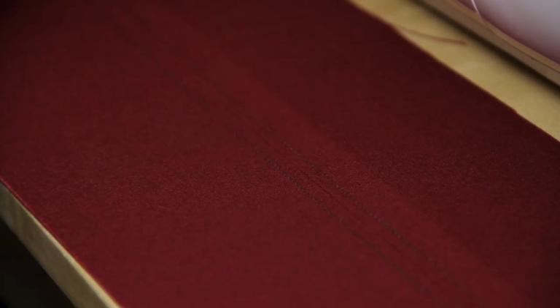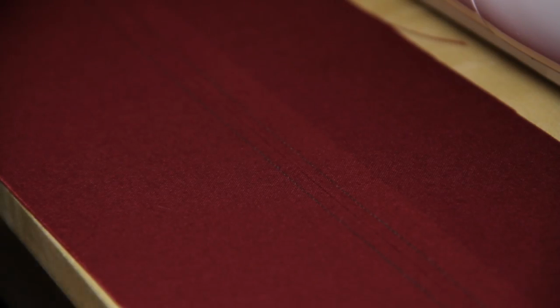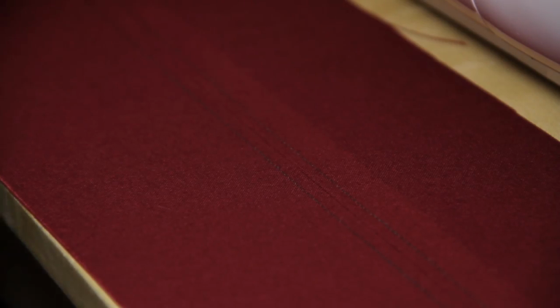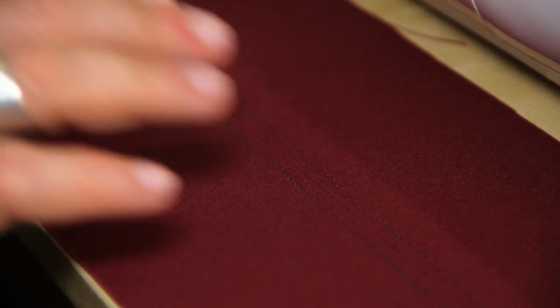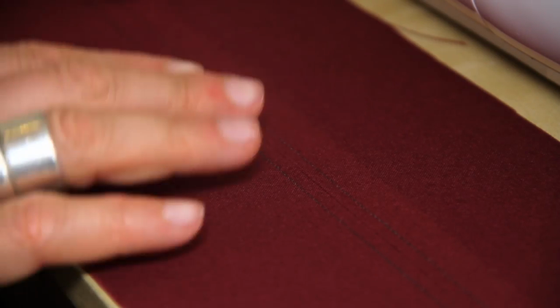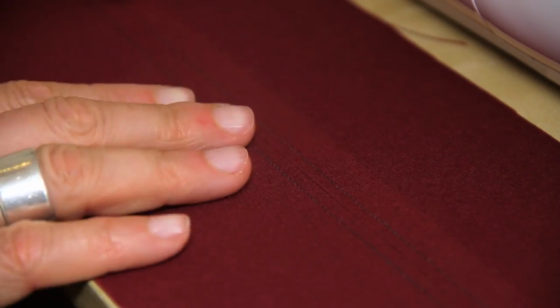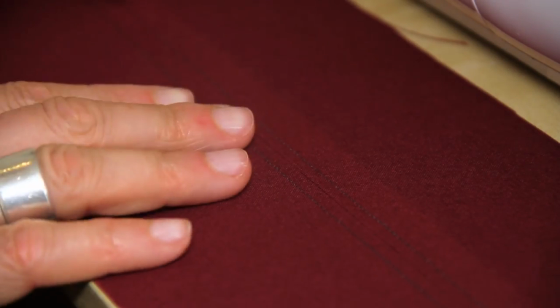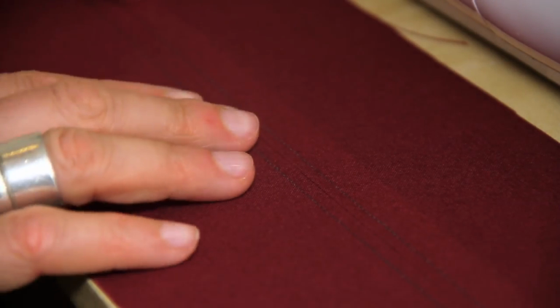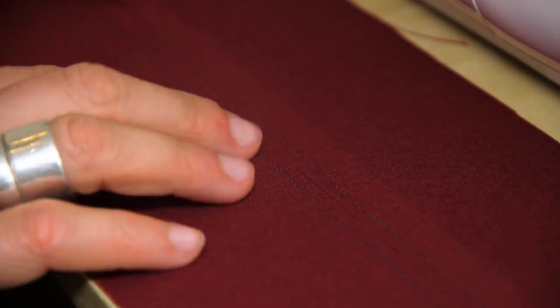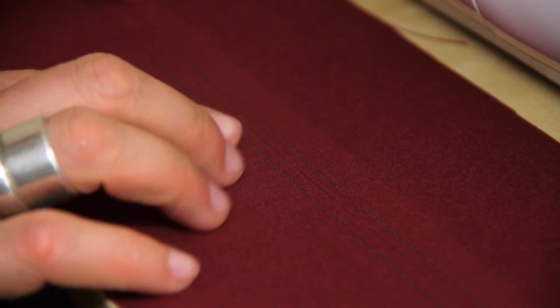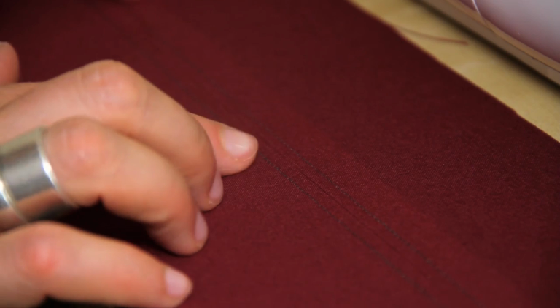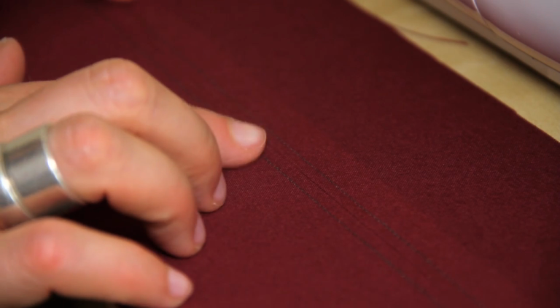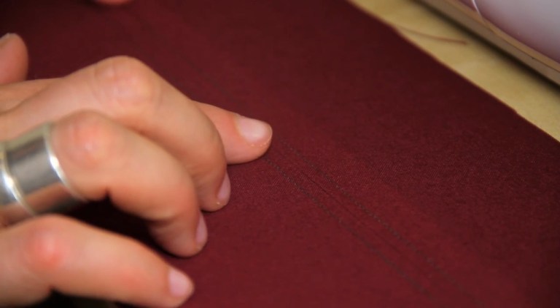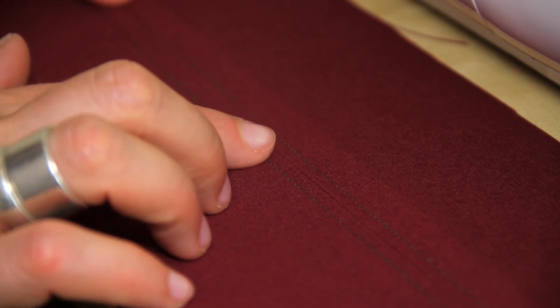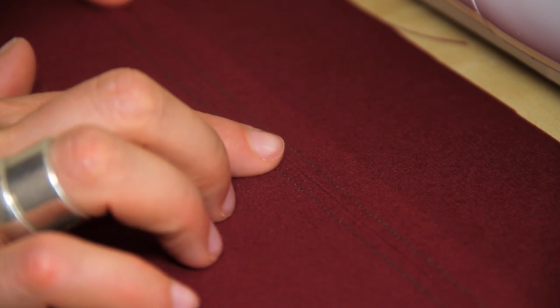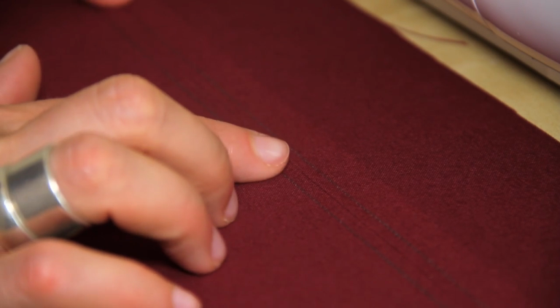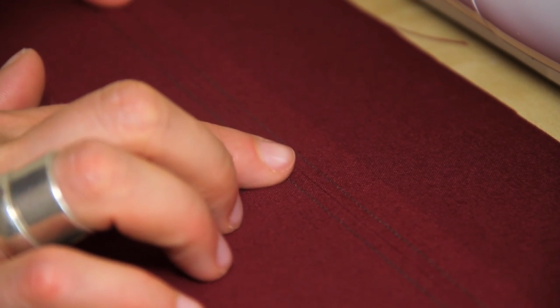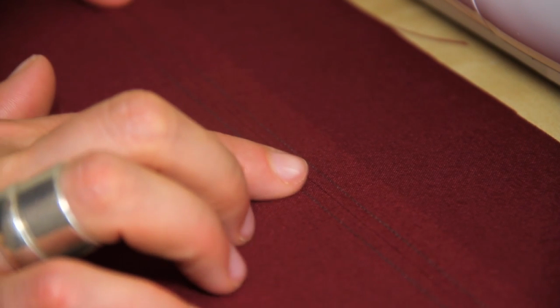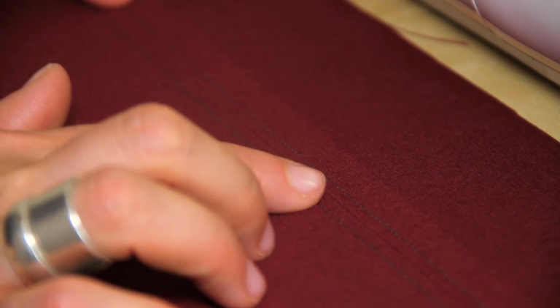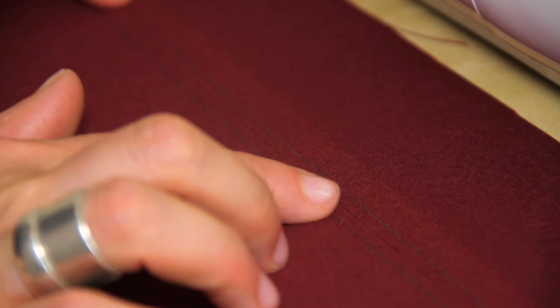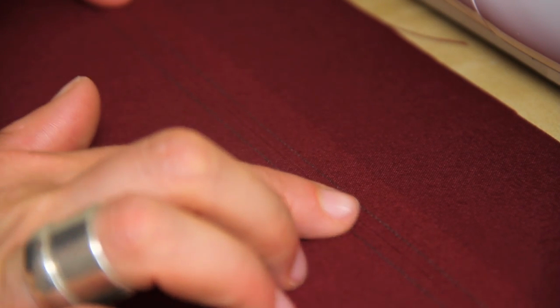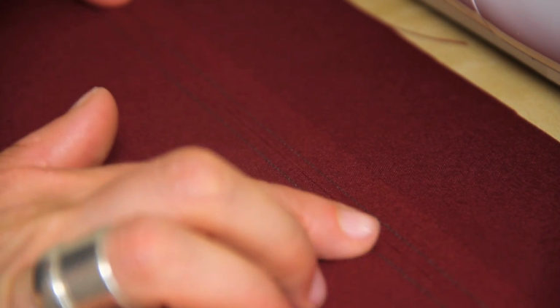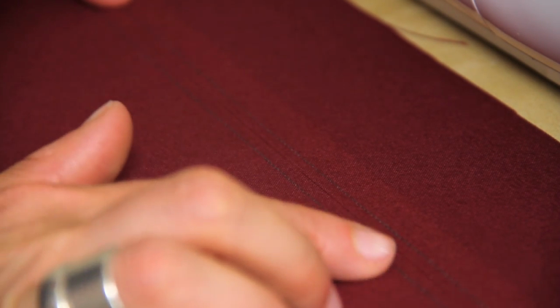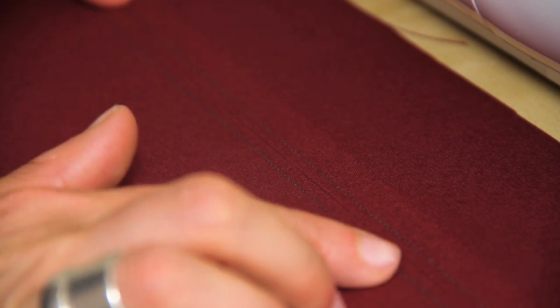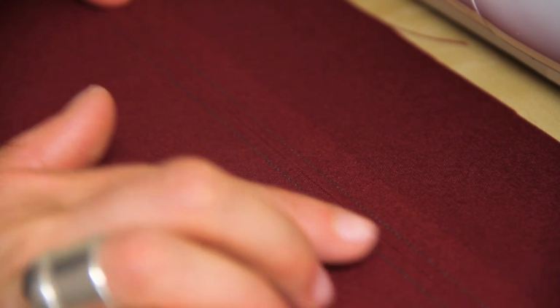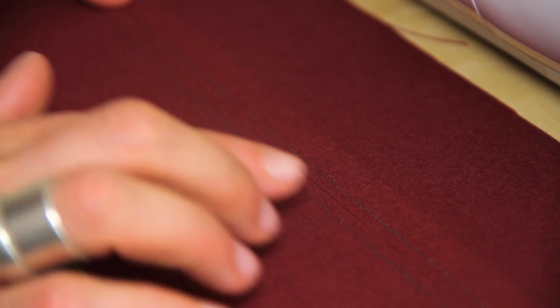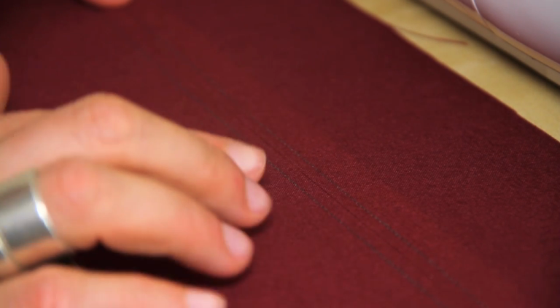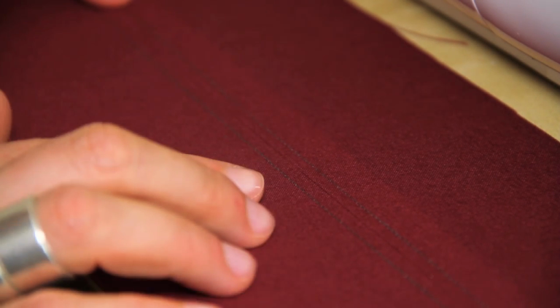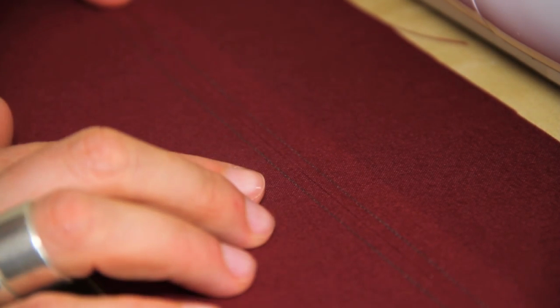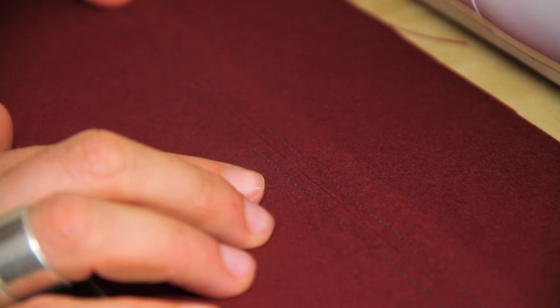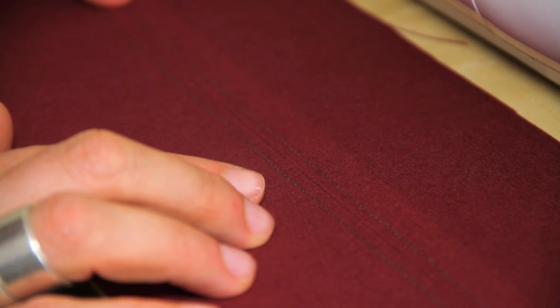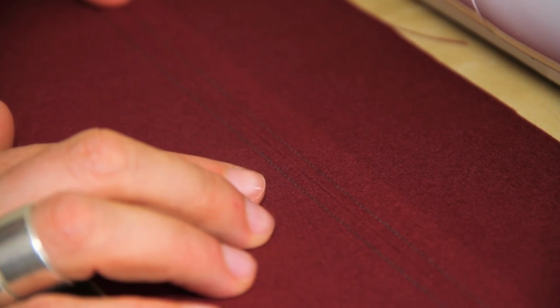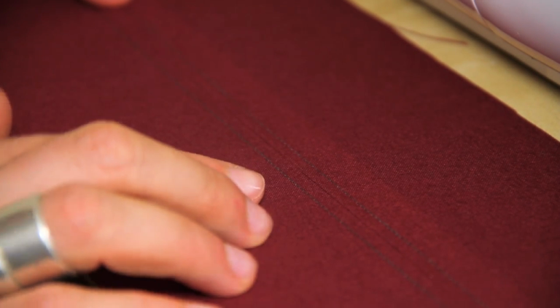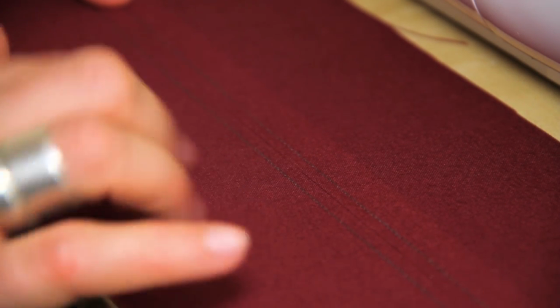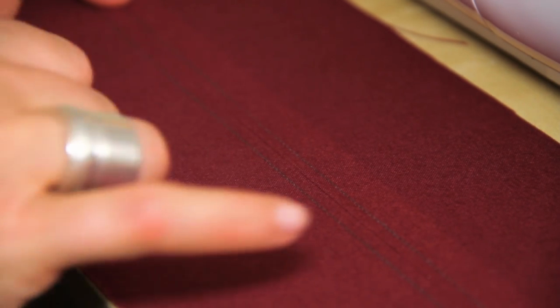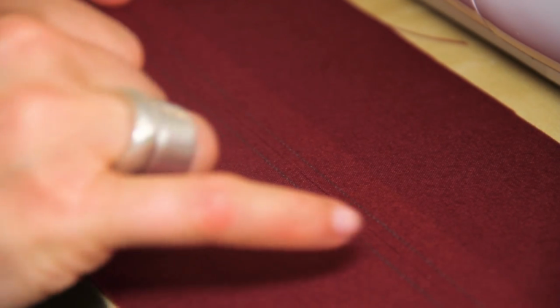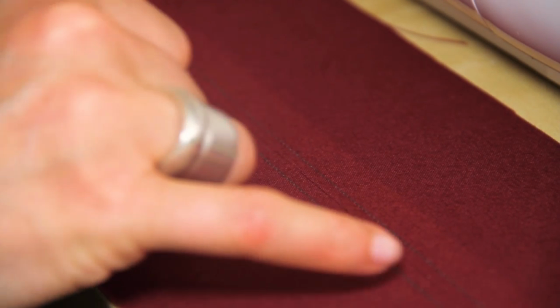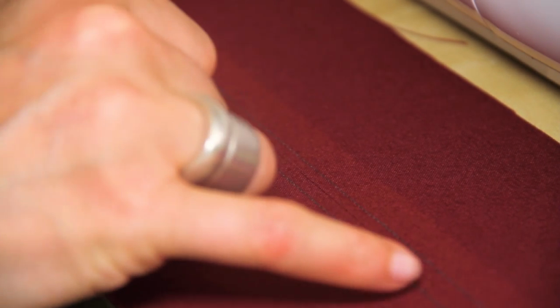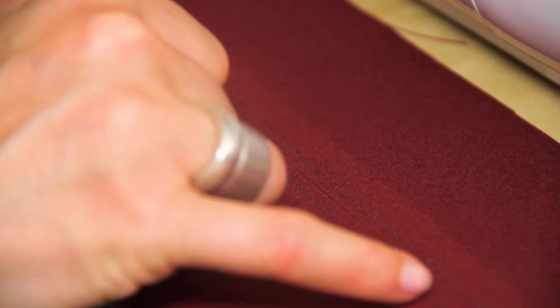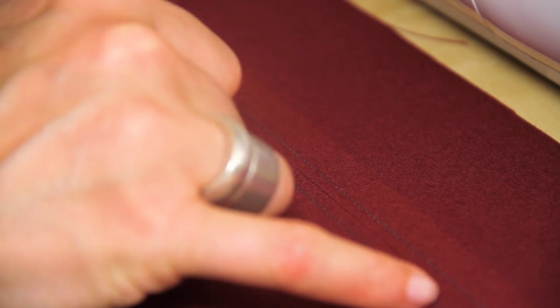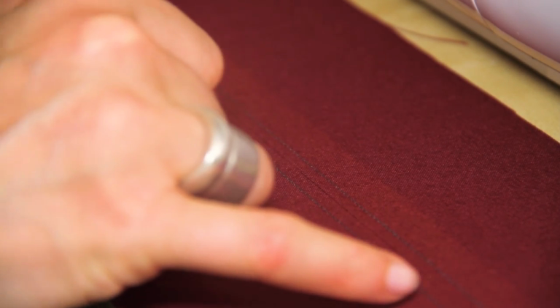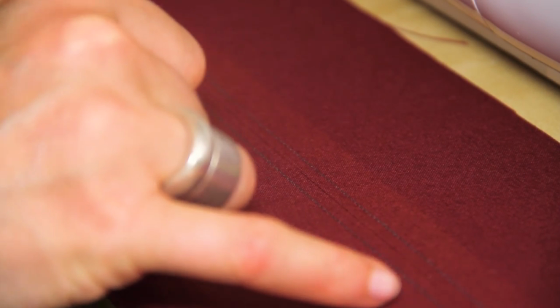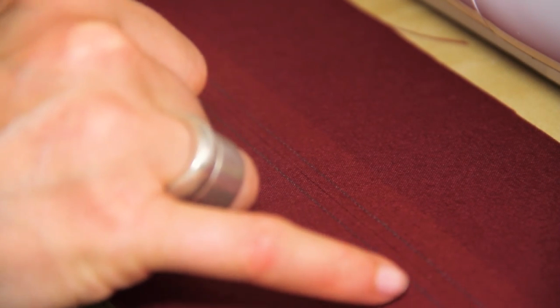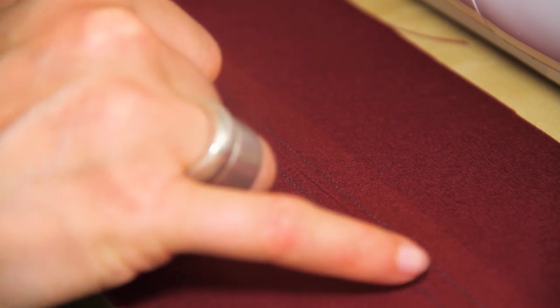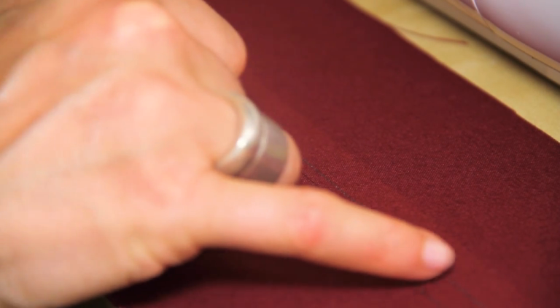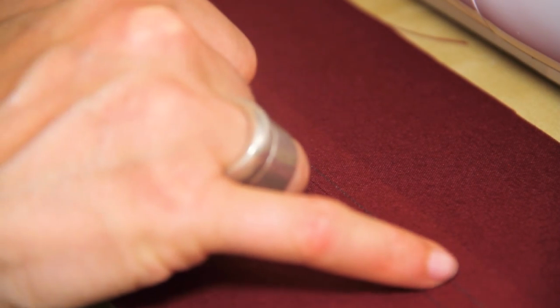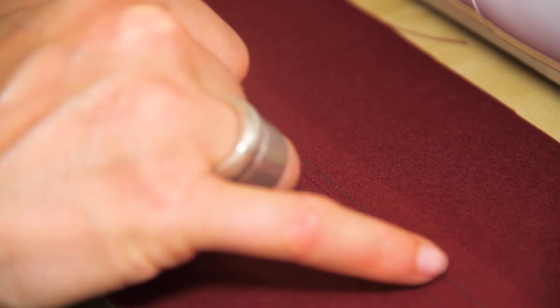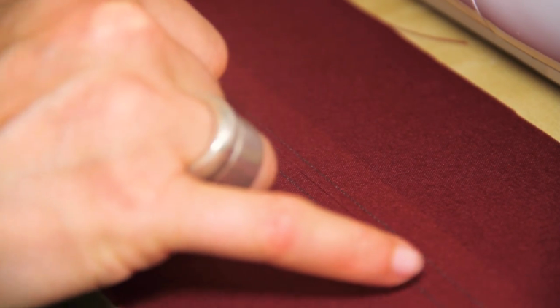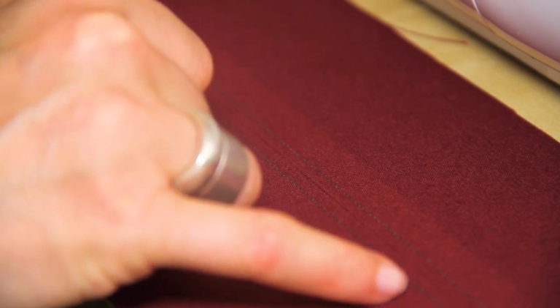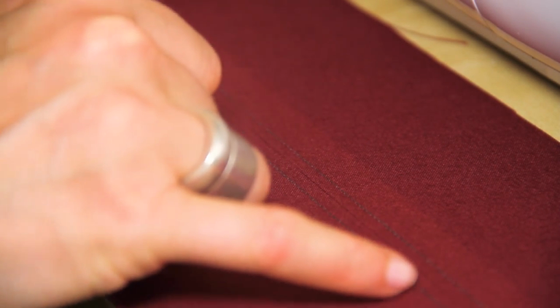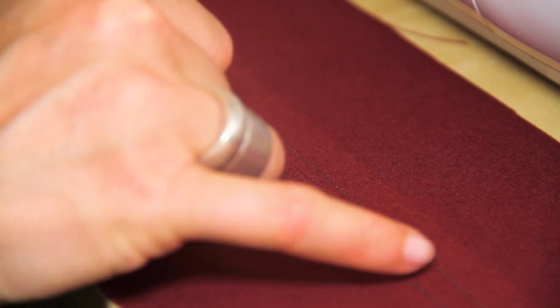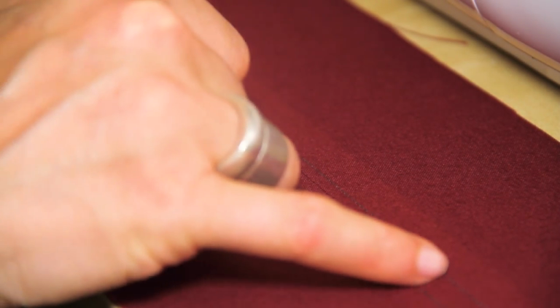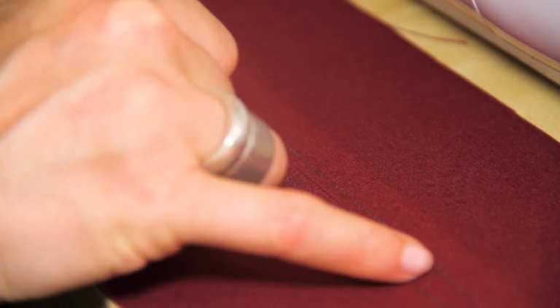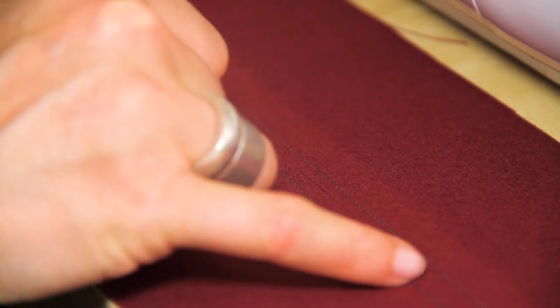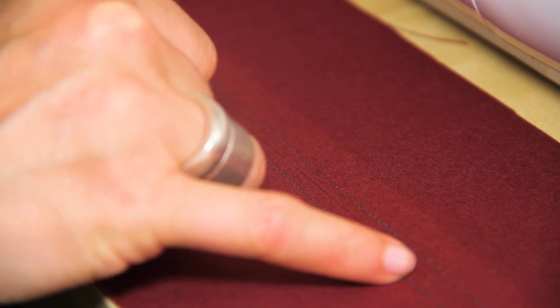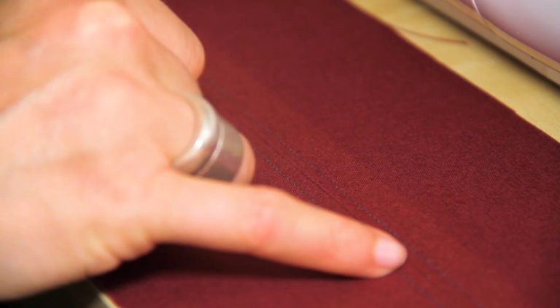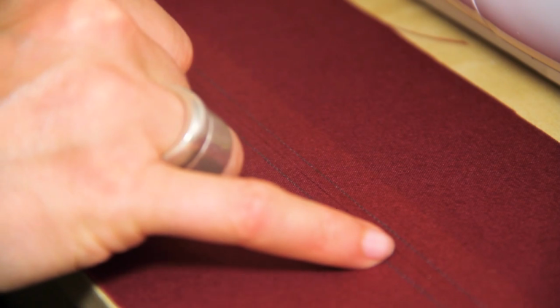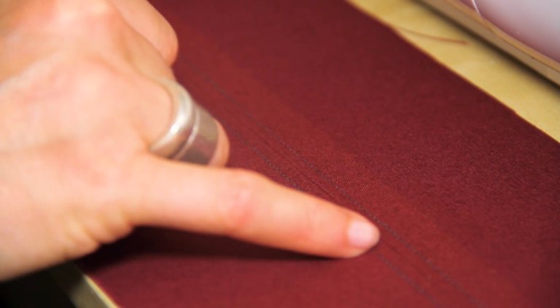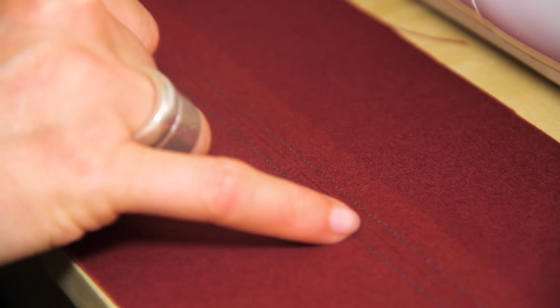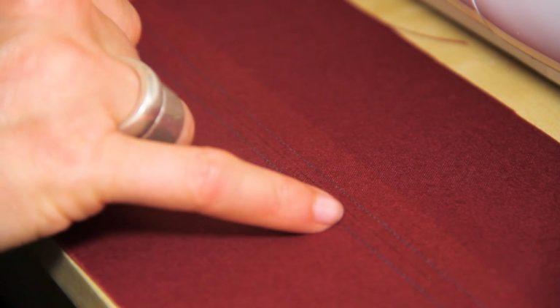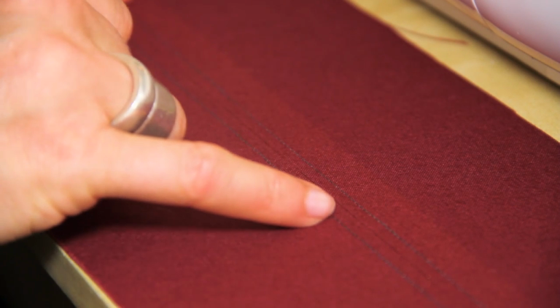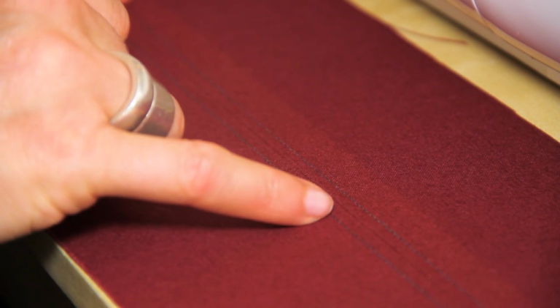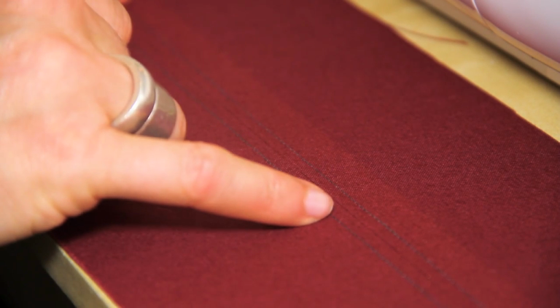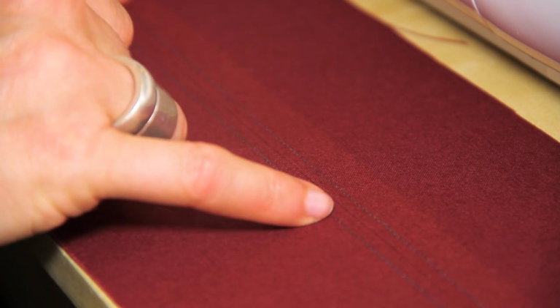And there you've got your beautiful nice even top stitching, consistent distance either side of your seam.